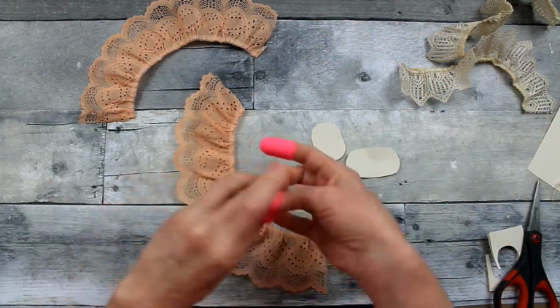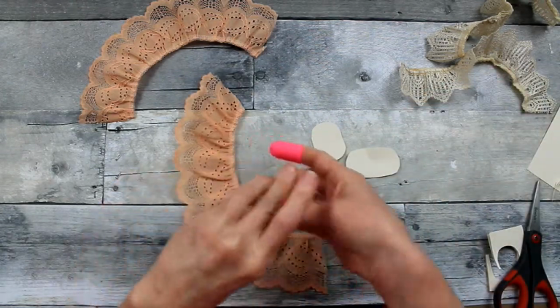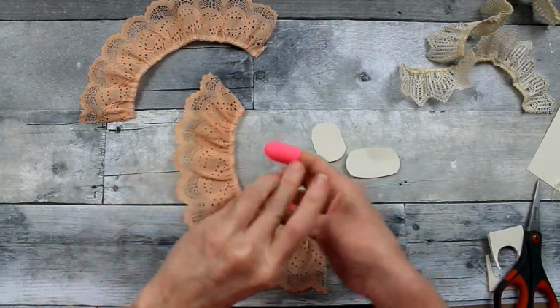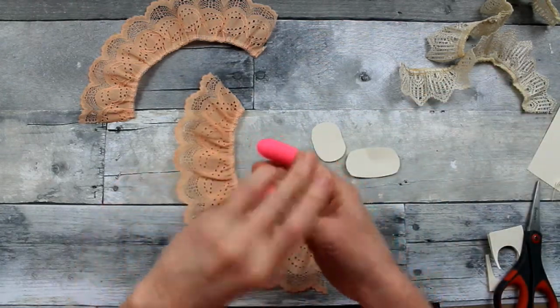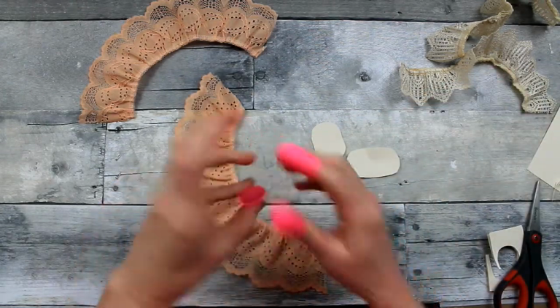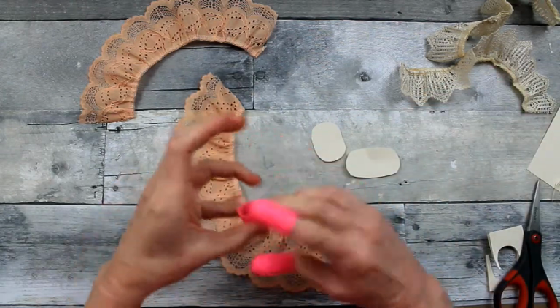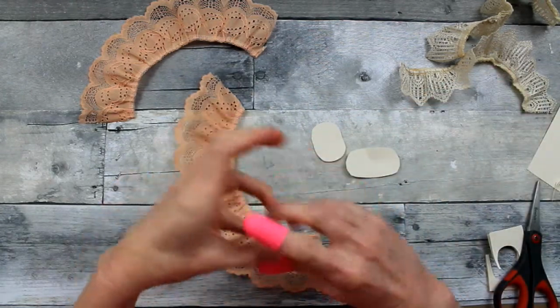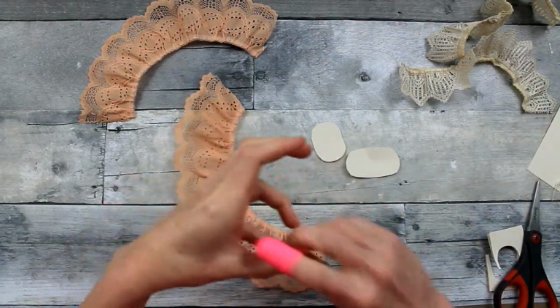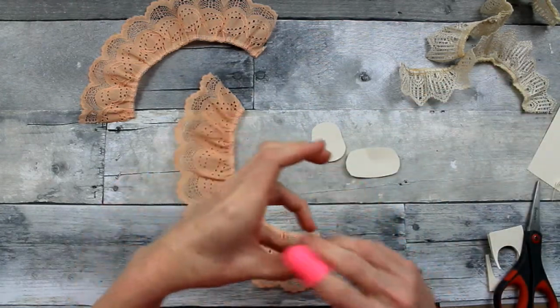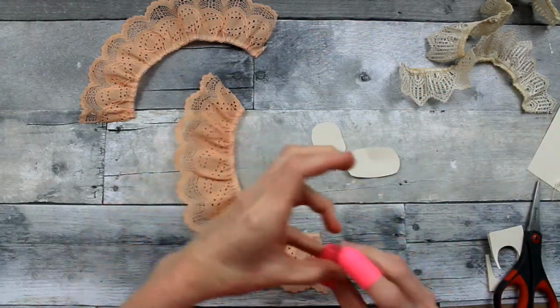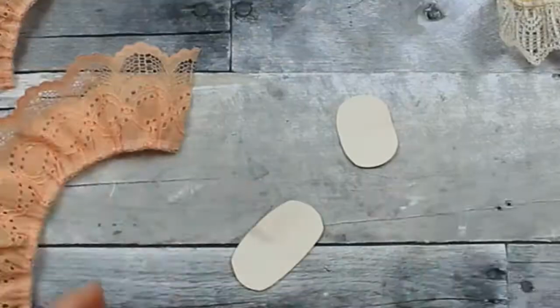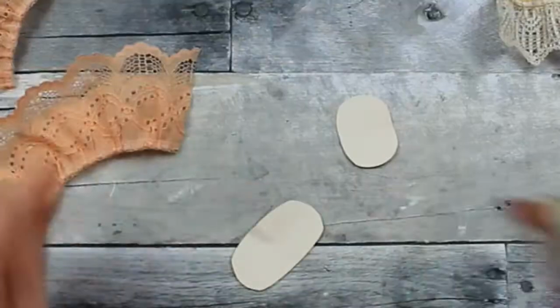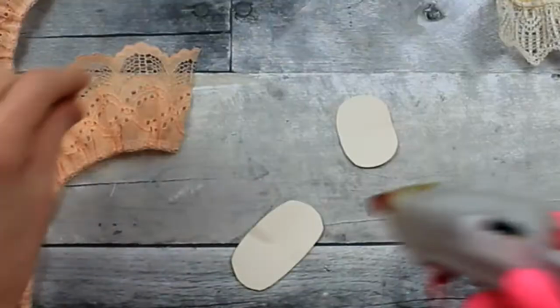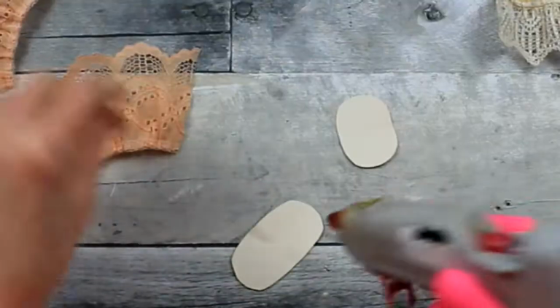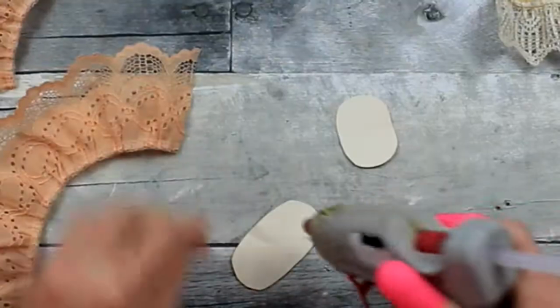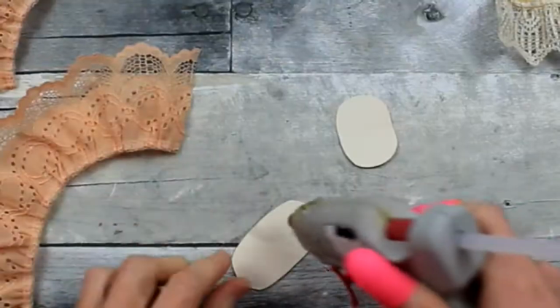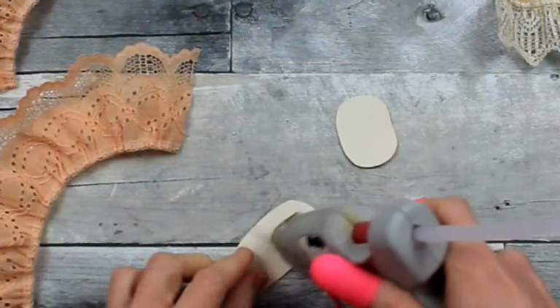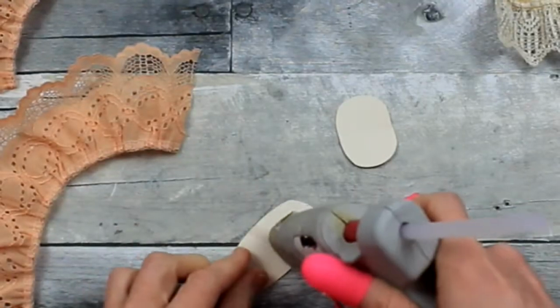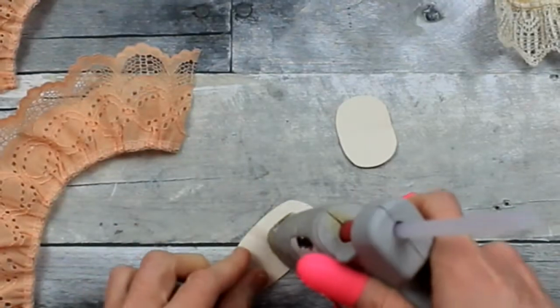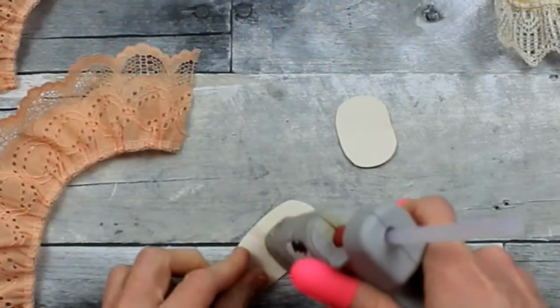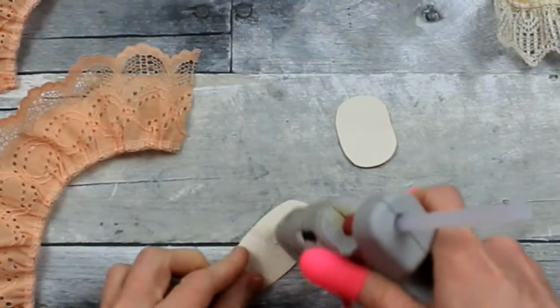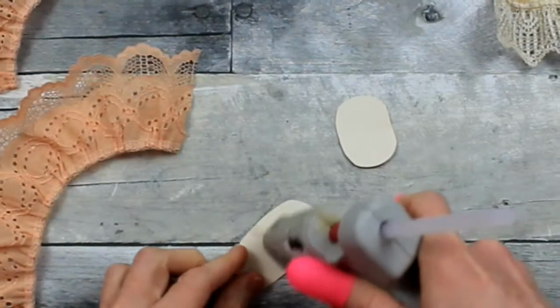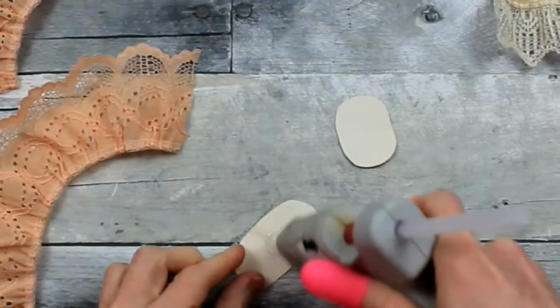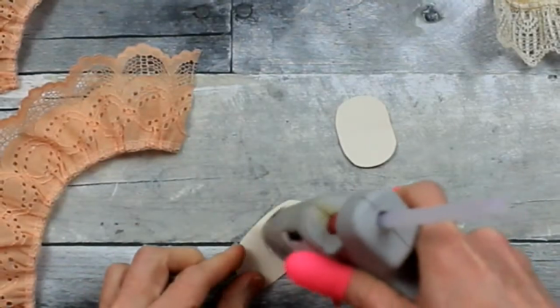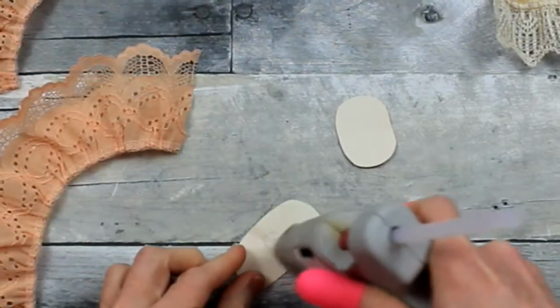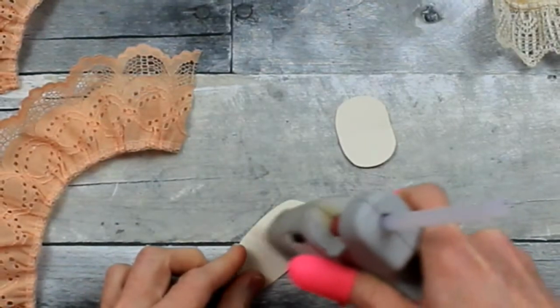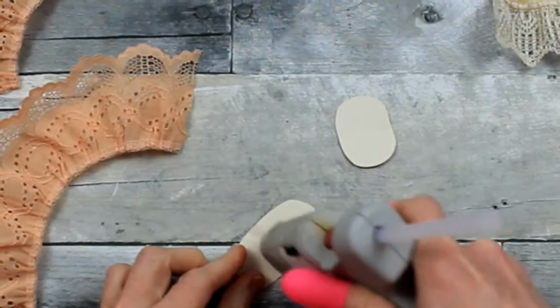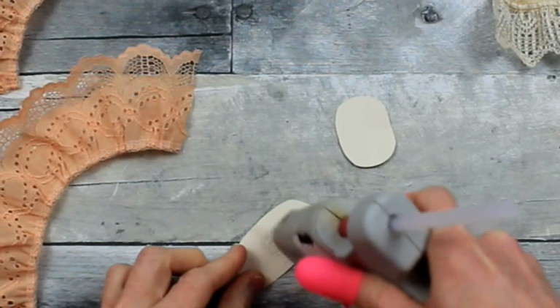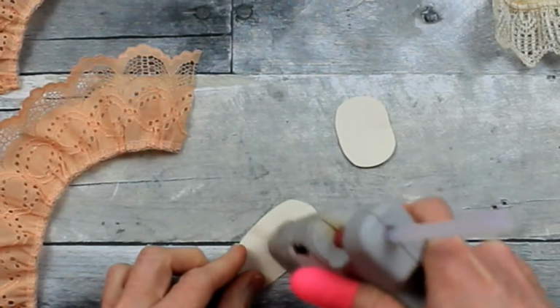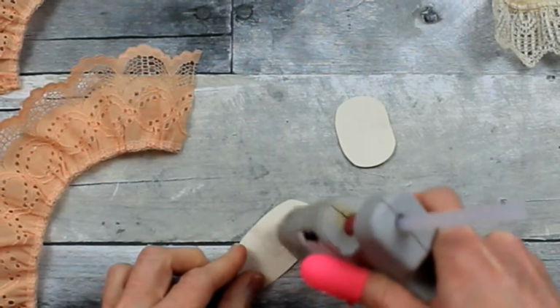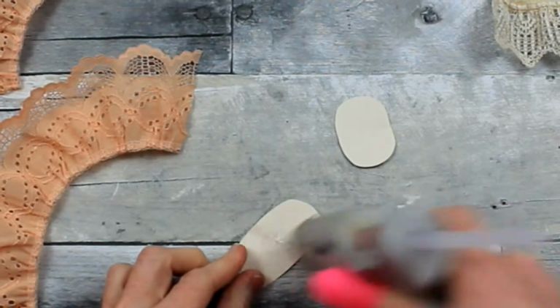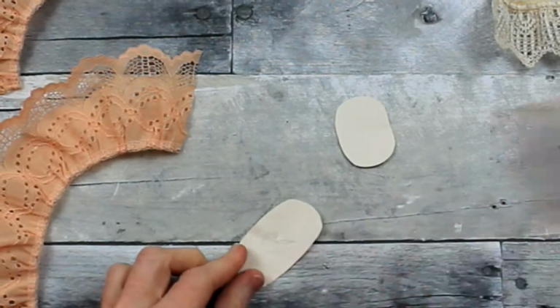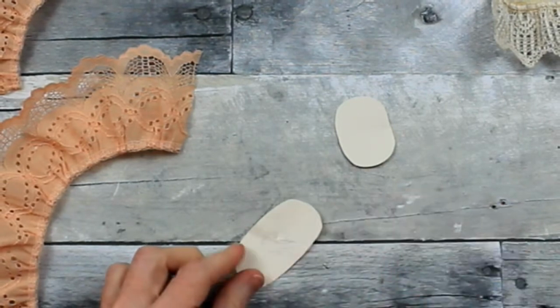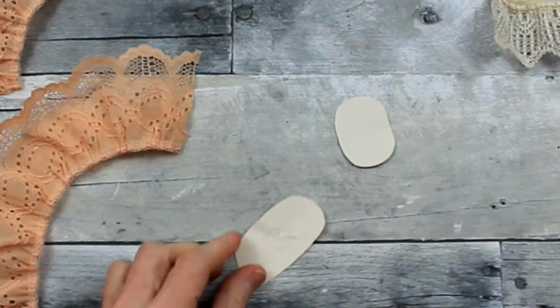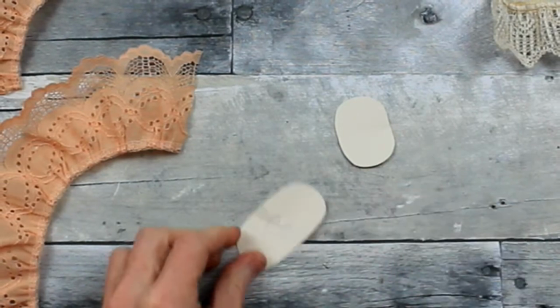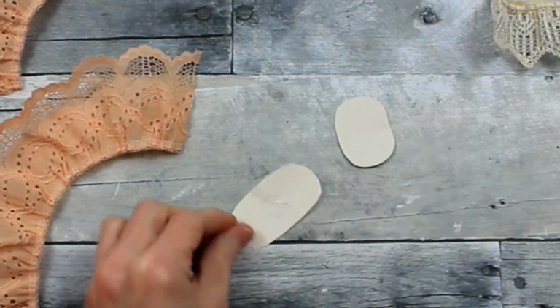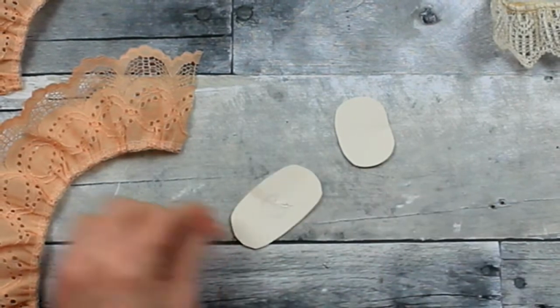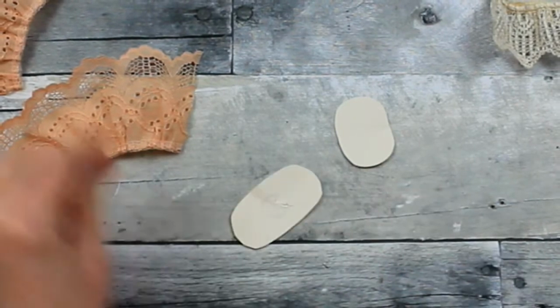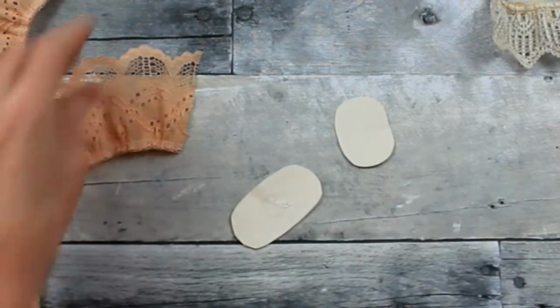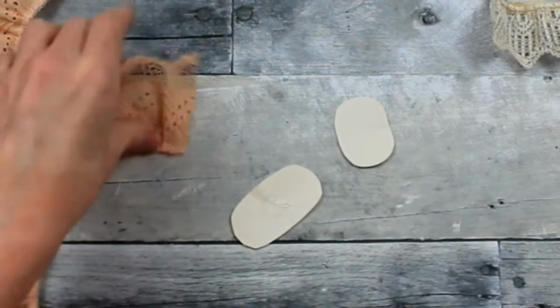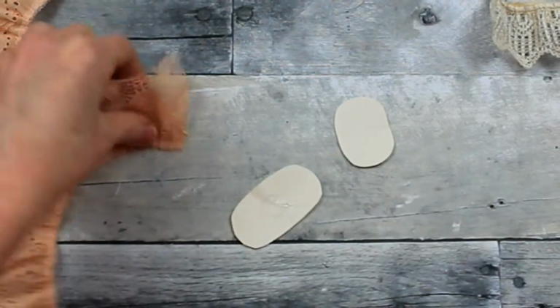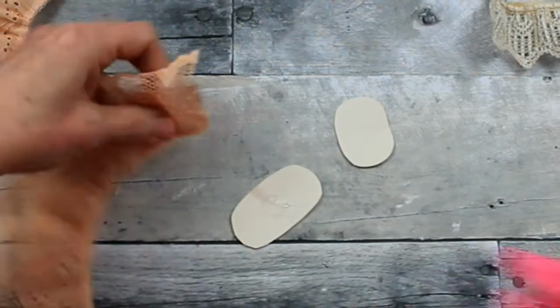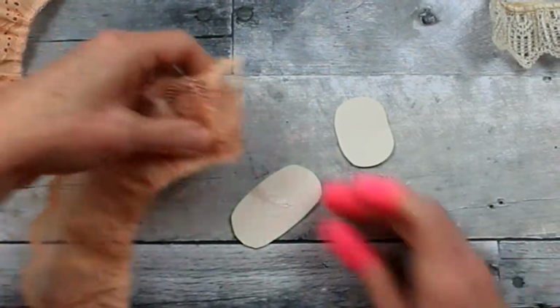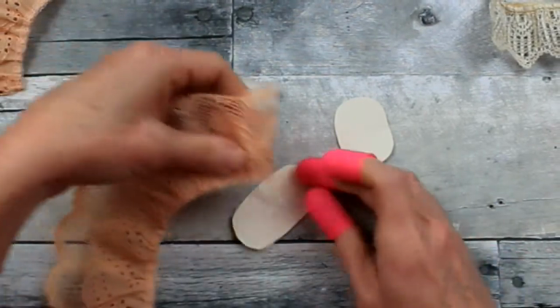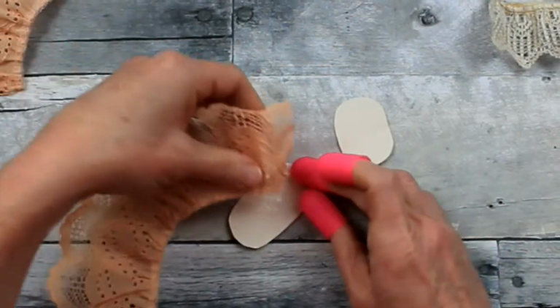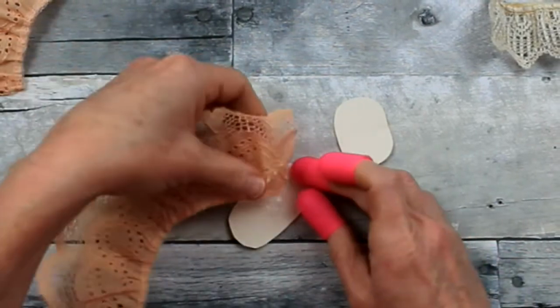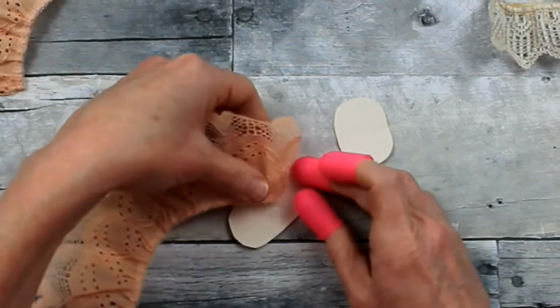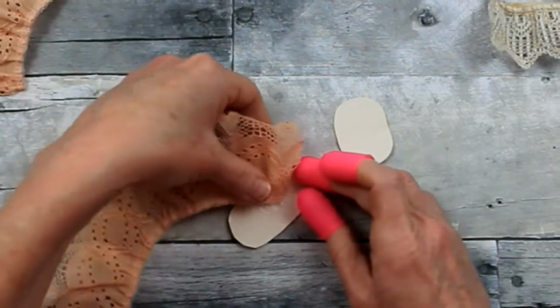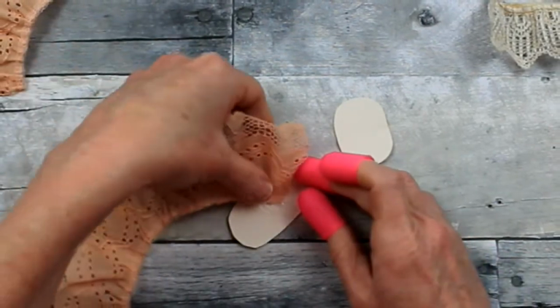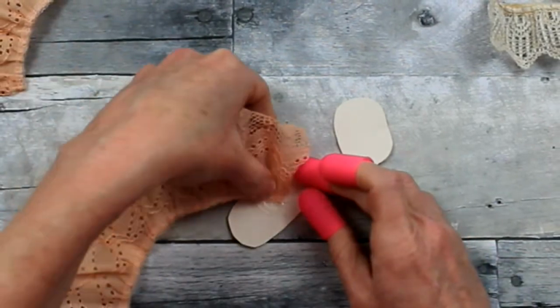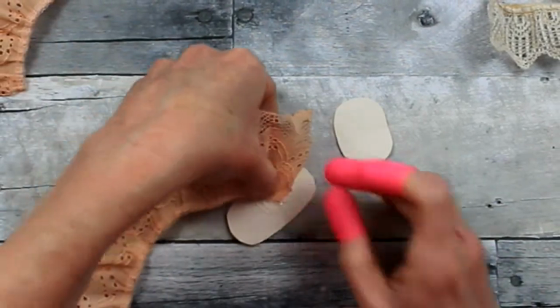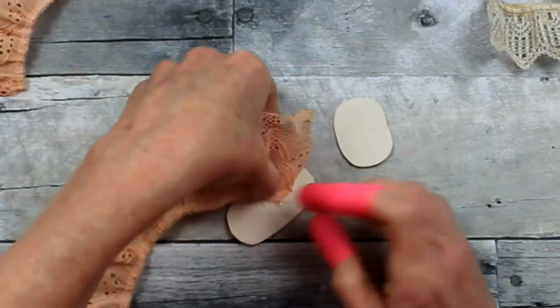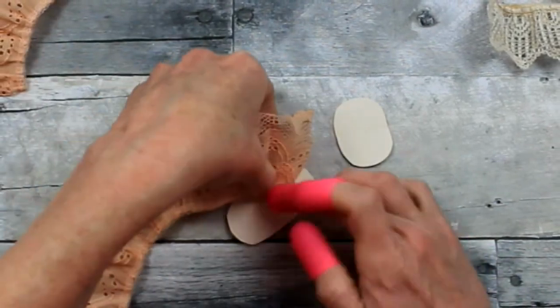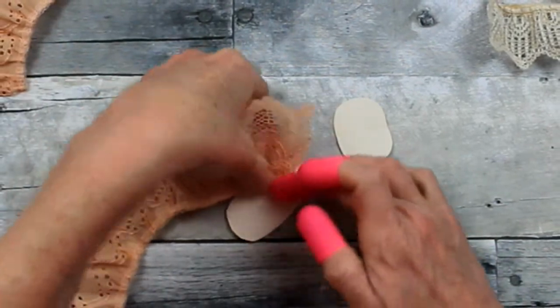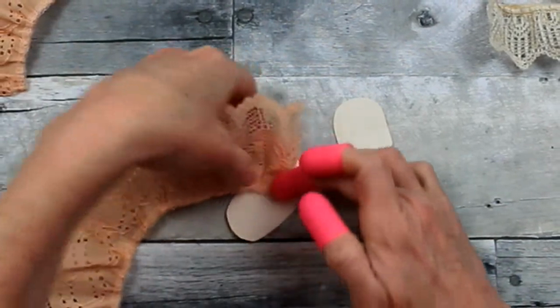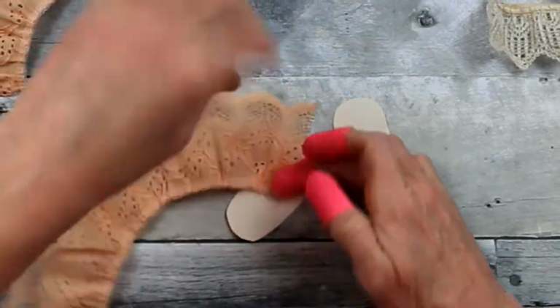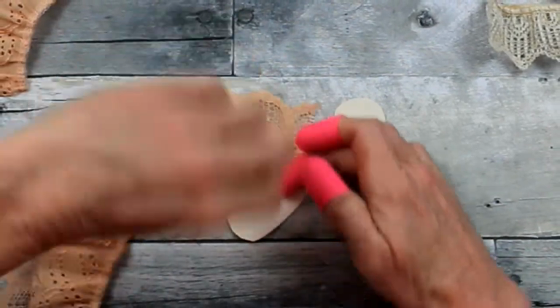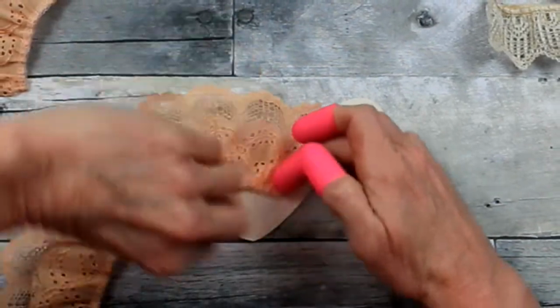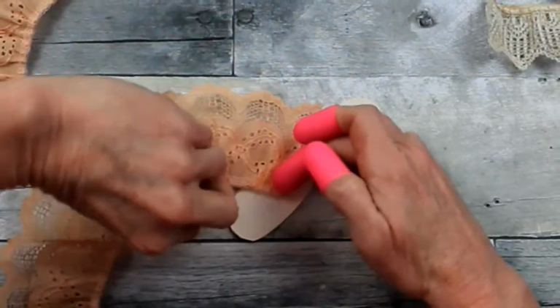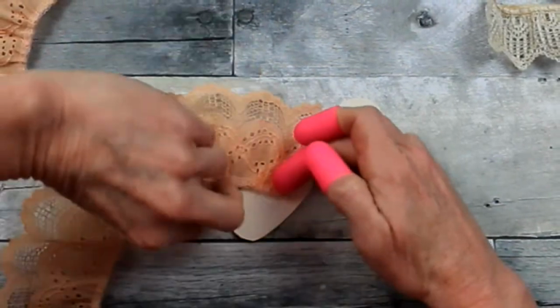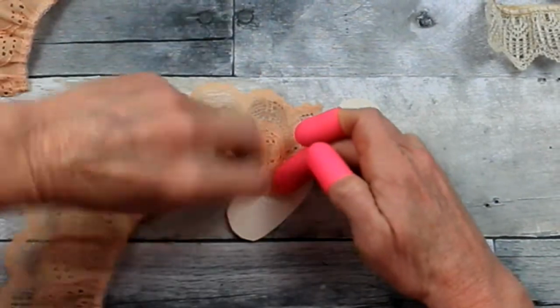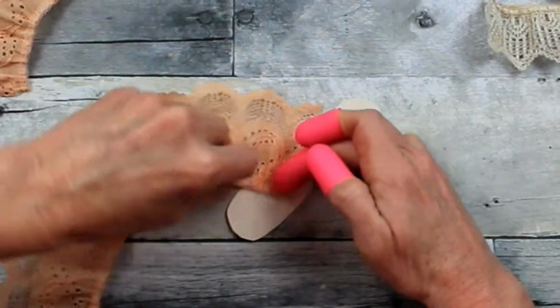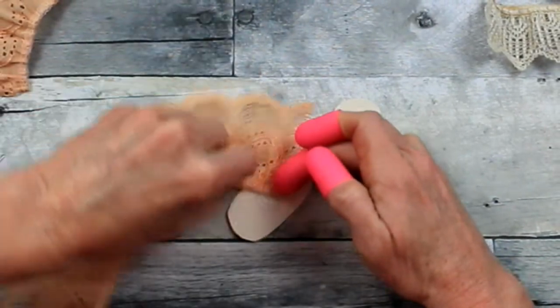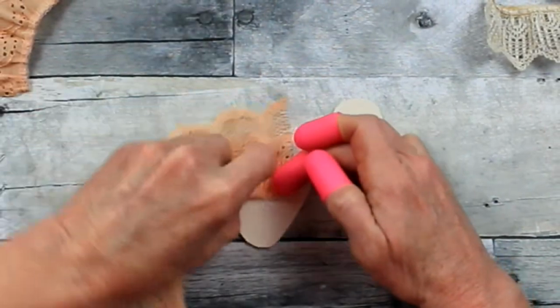Be sure you protect your fingers. There's going to be a lot of hot glue involved here — a lot of opportunities to get hurt — so just be very careful.